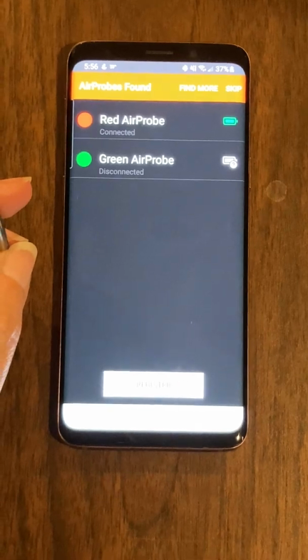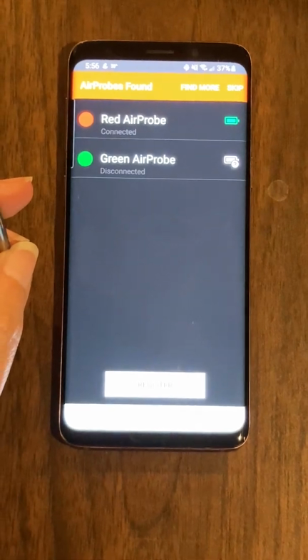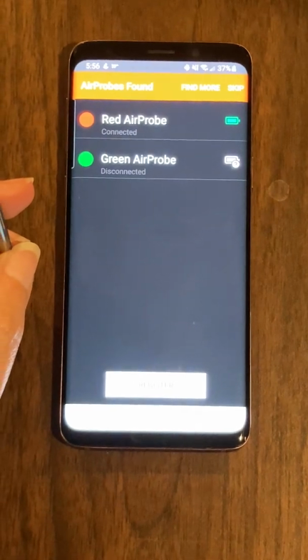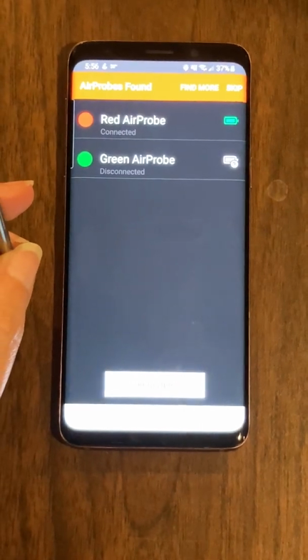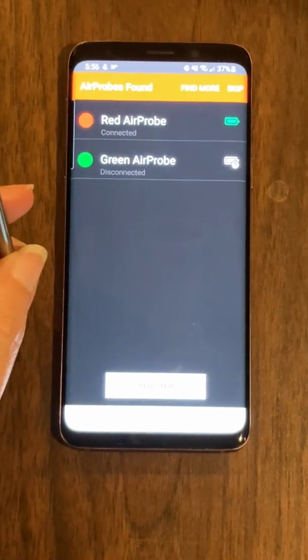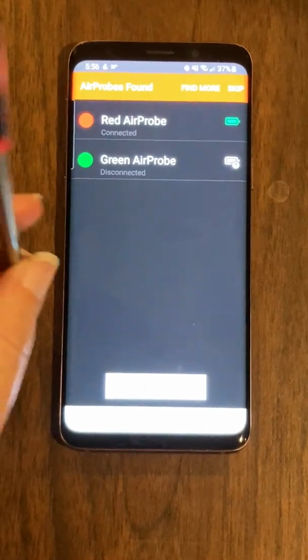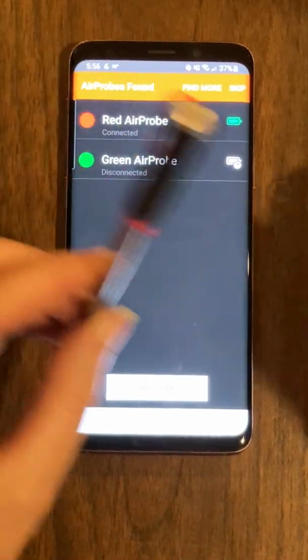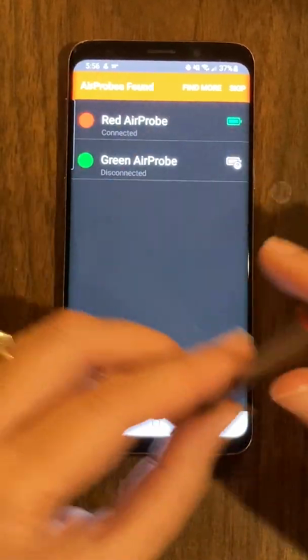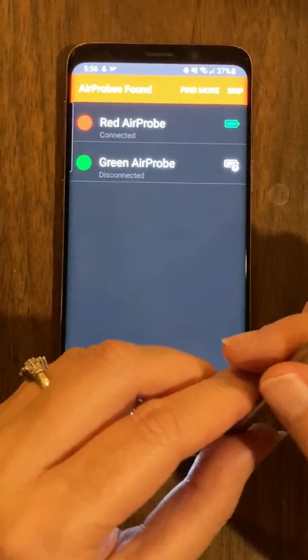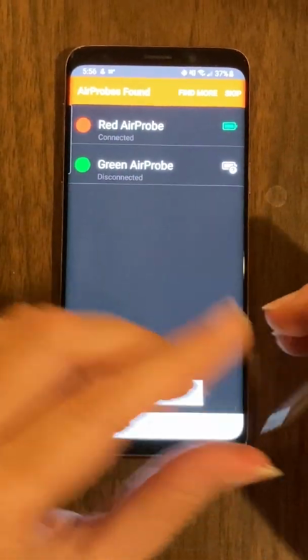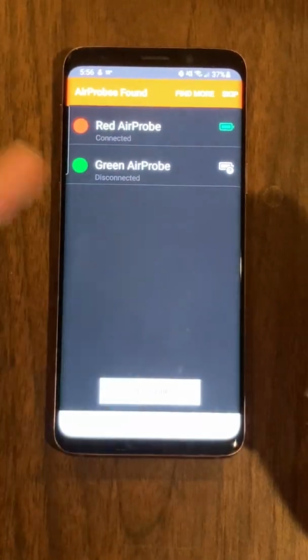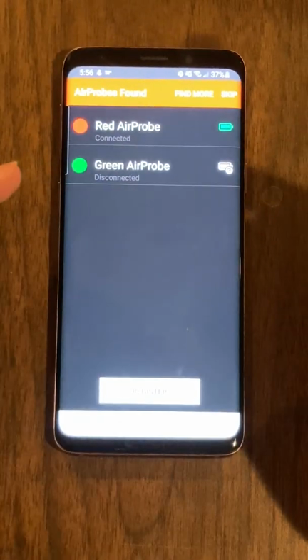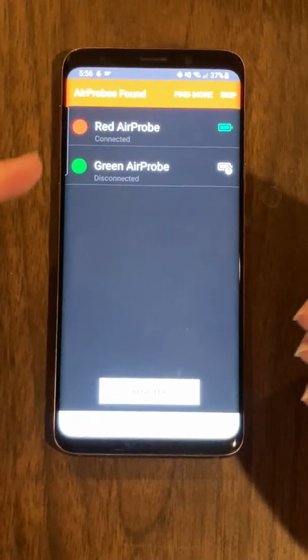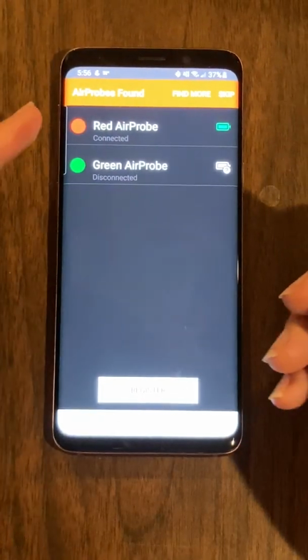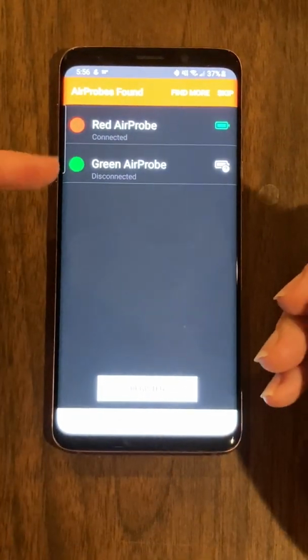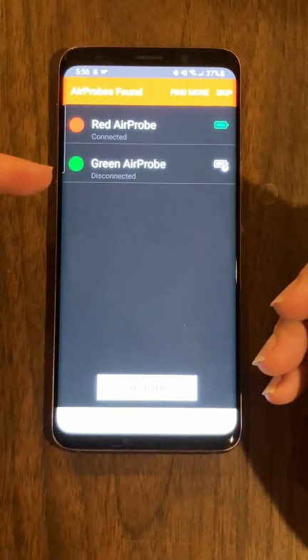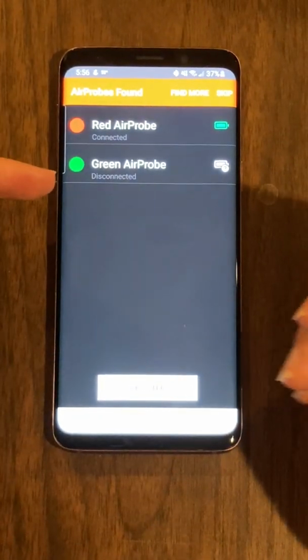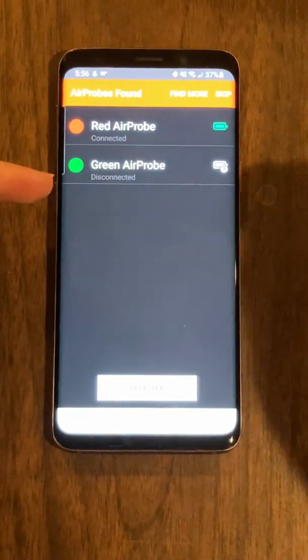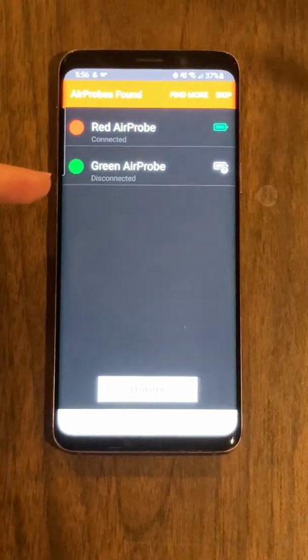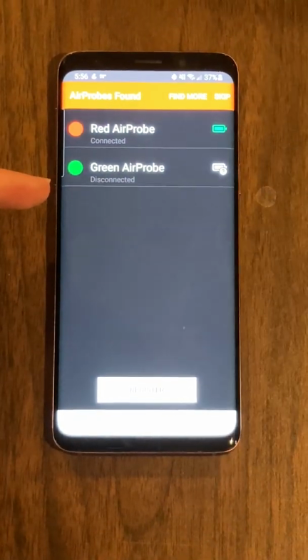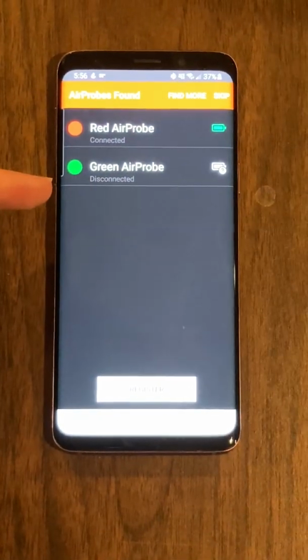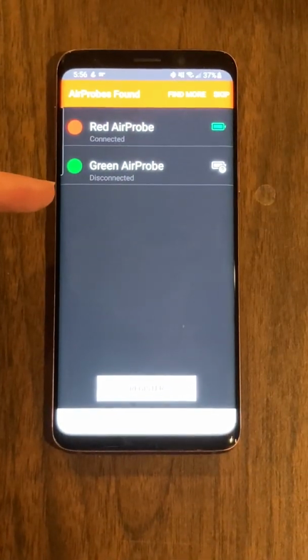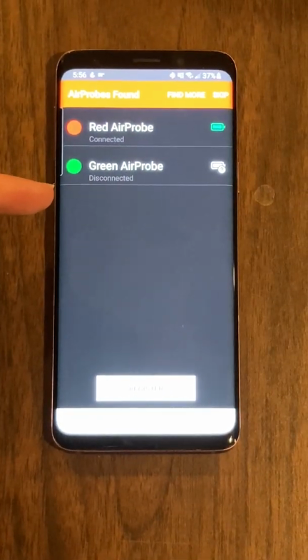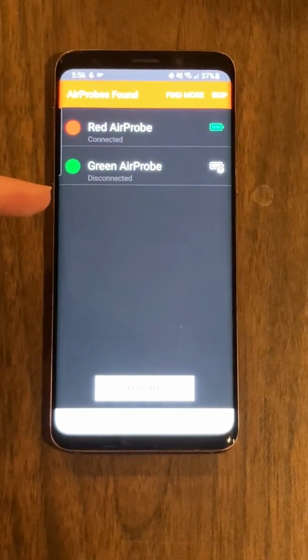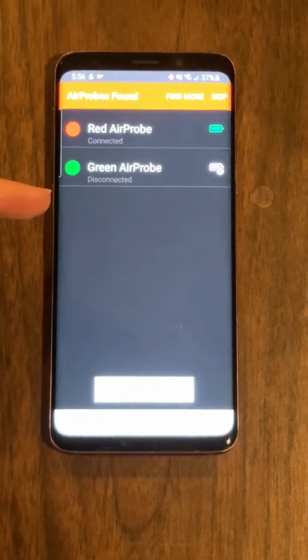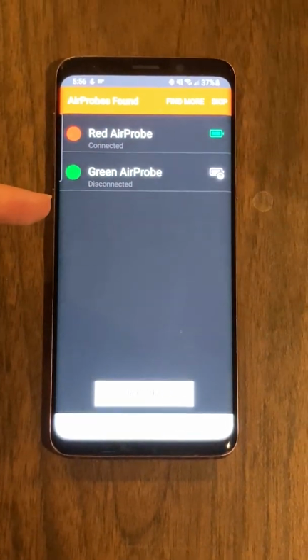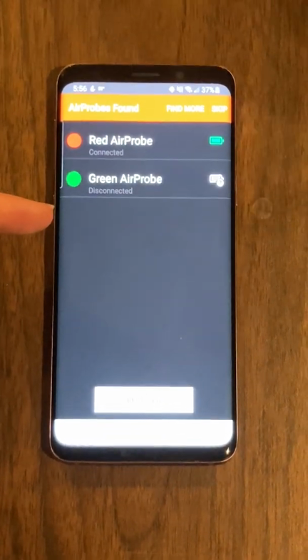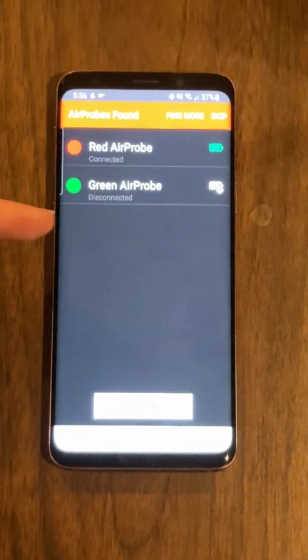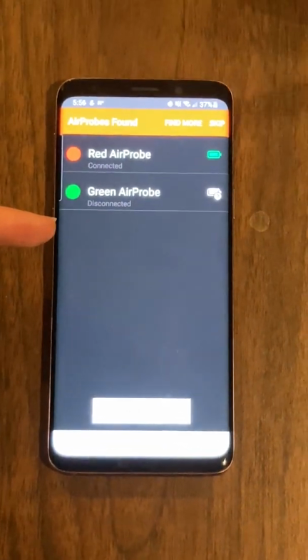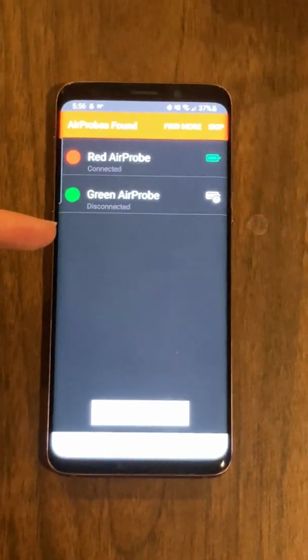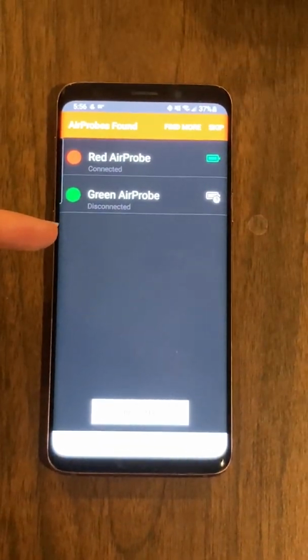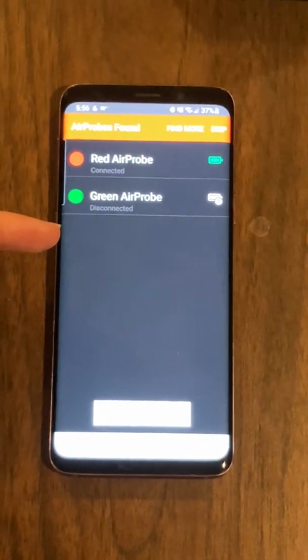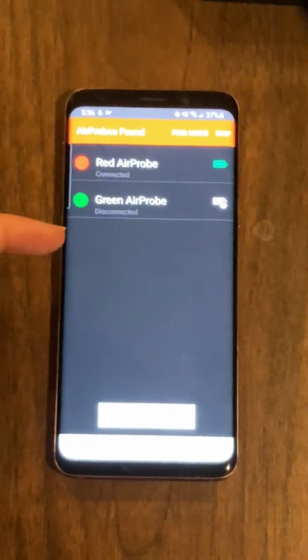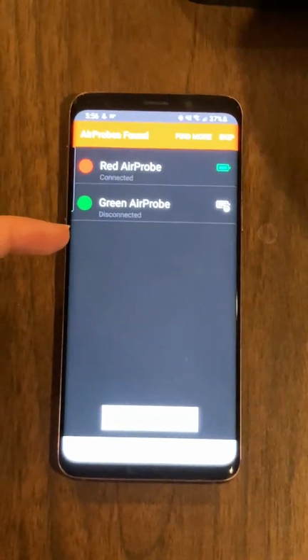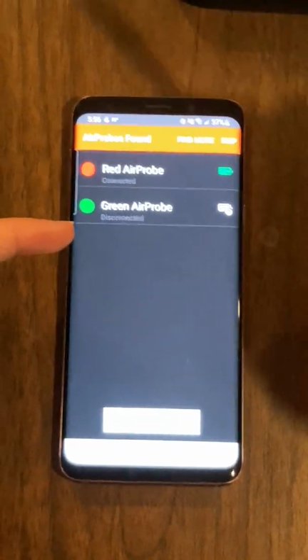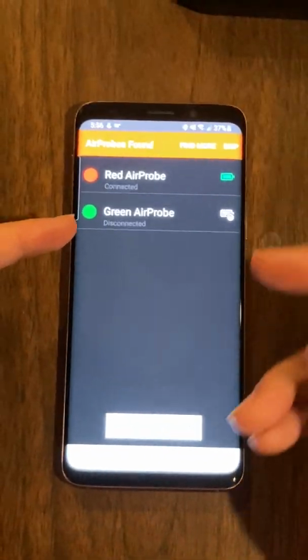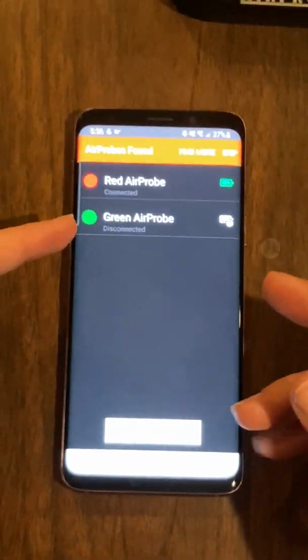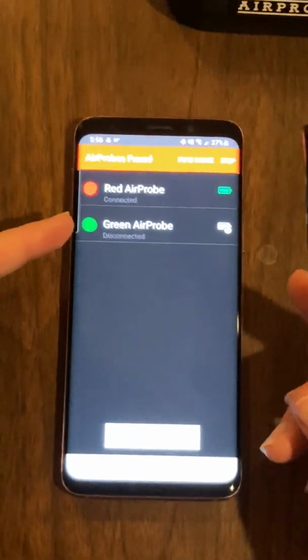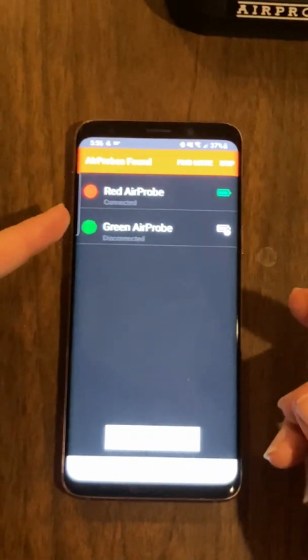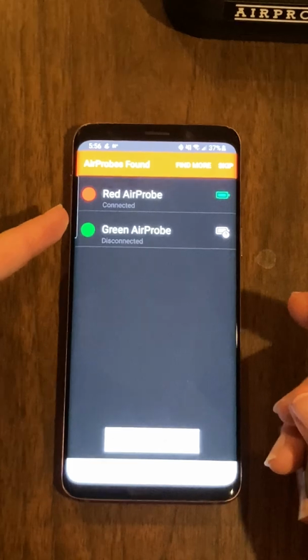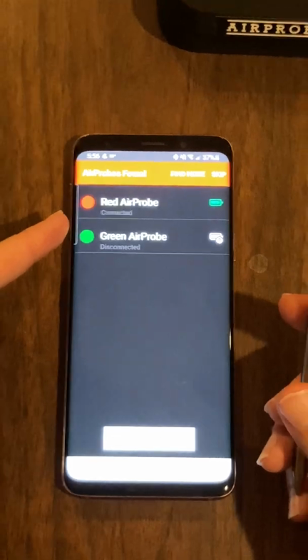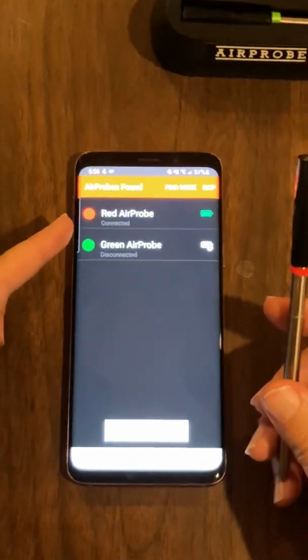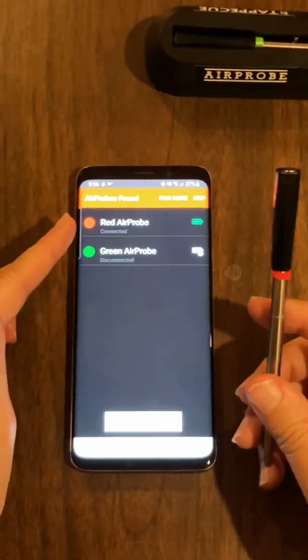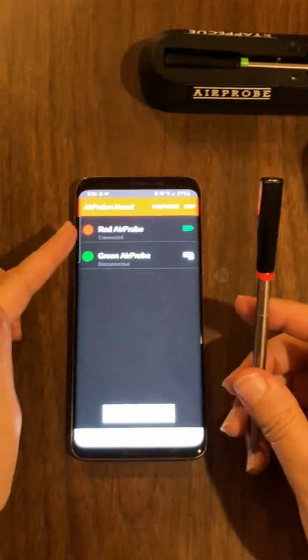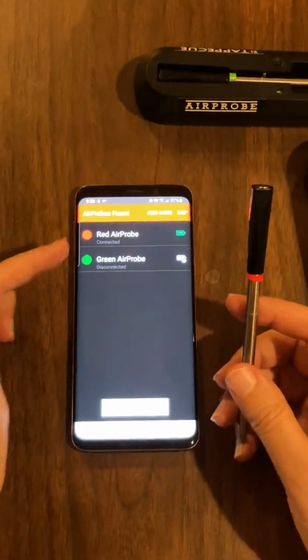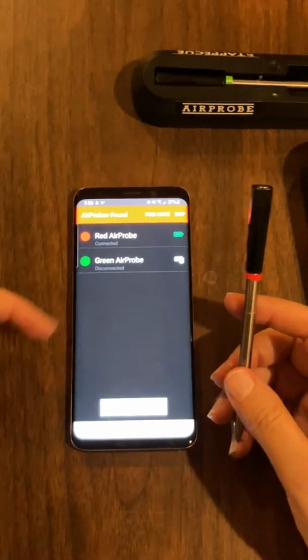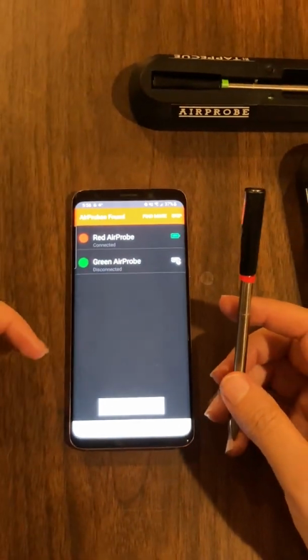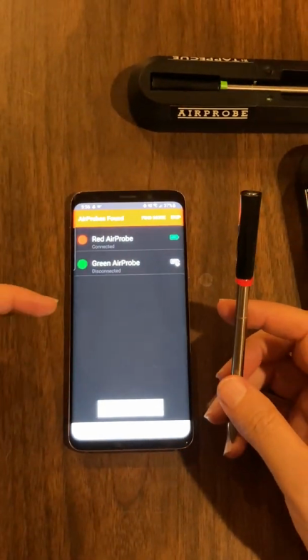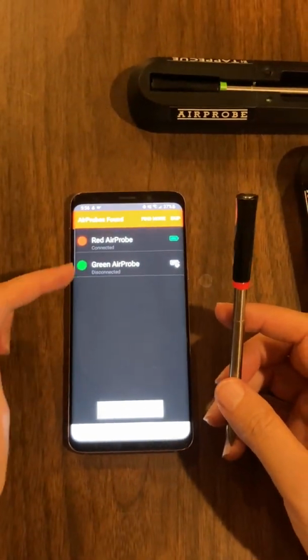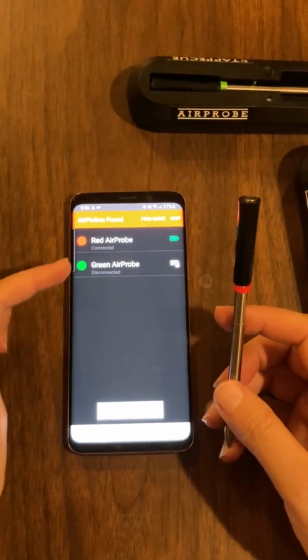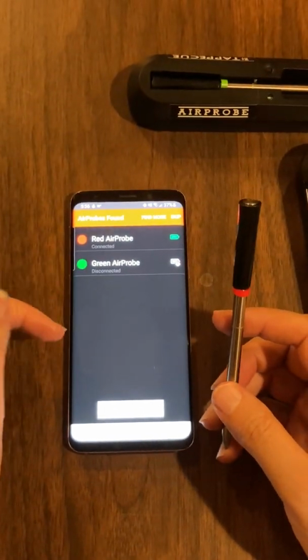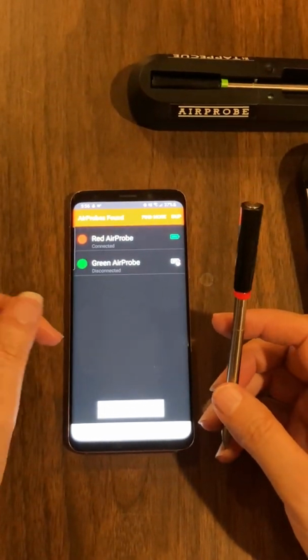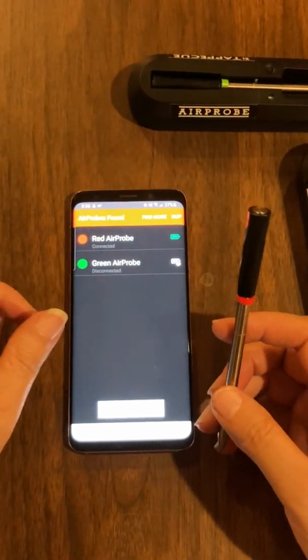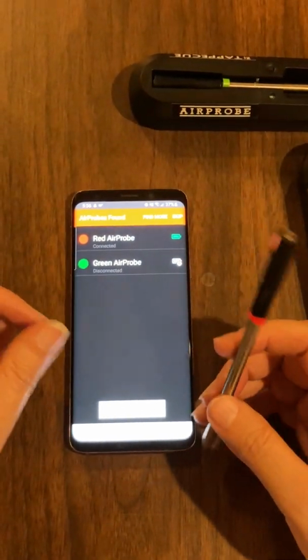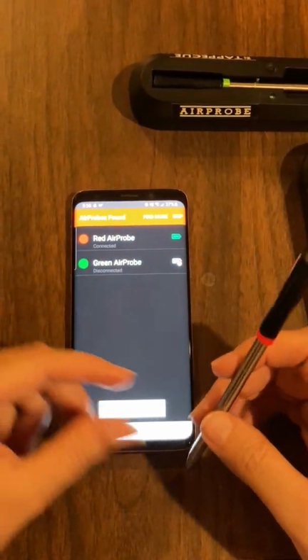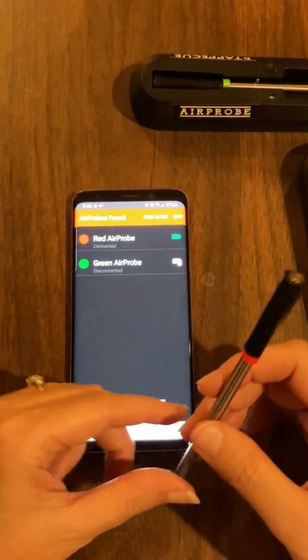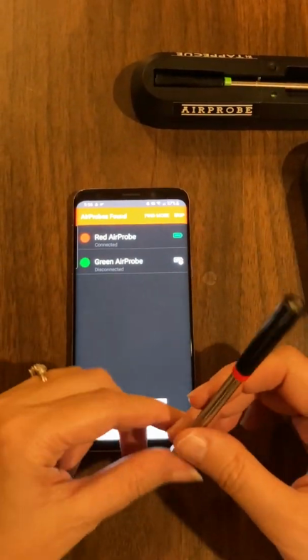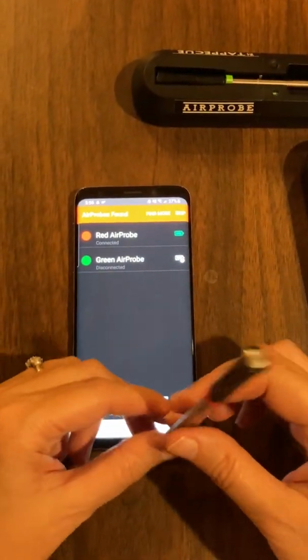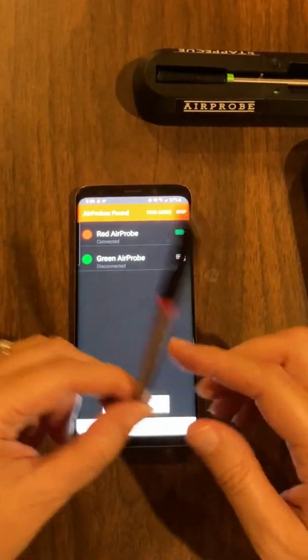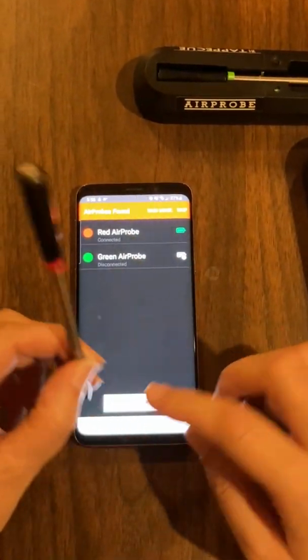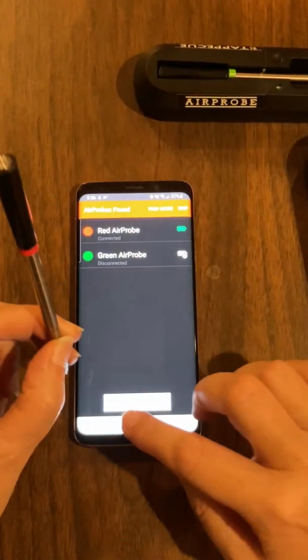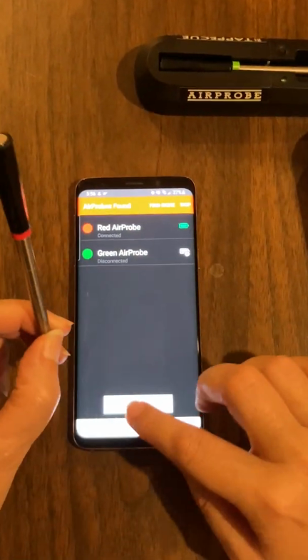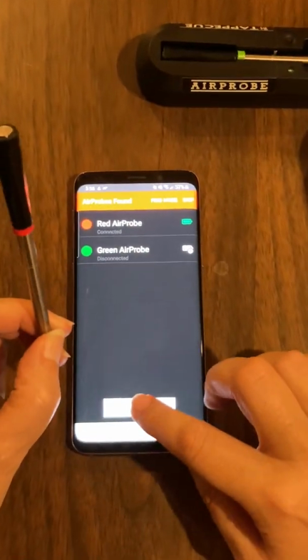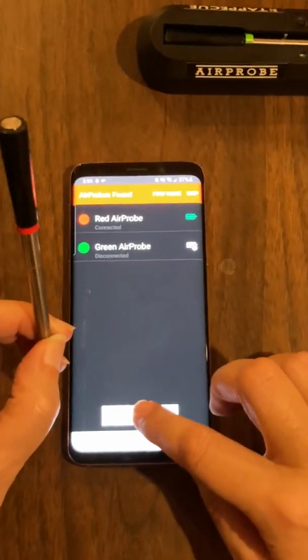It's trying to locate the probes. I've got two probes here — this green one is not in the charger, and I've got my red air probe here that I'm registering.